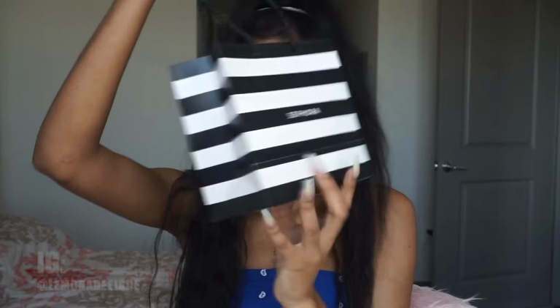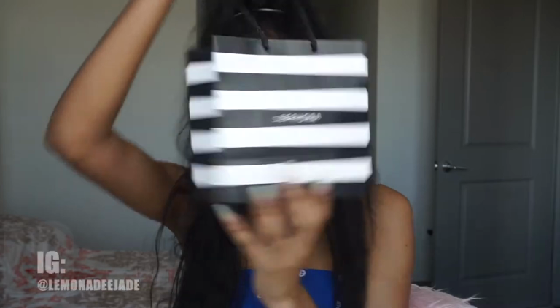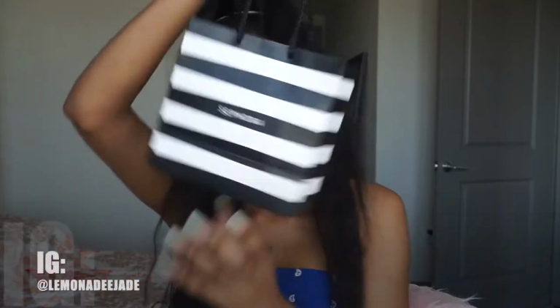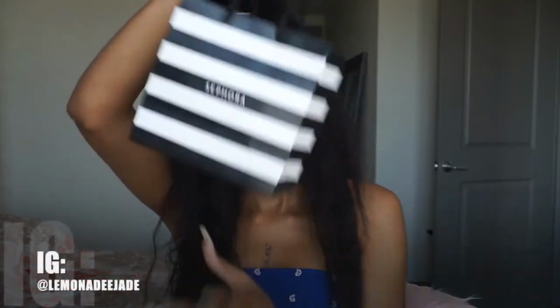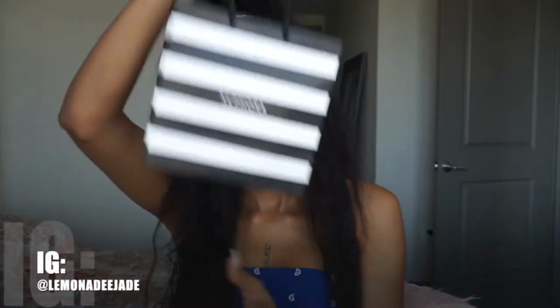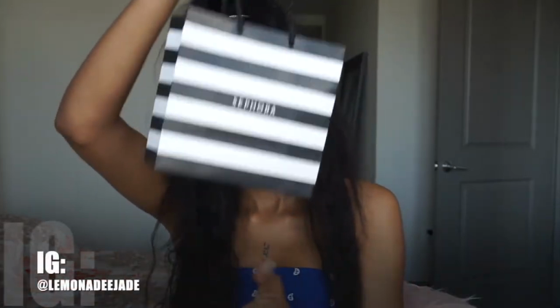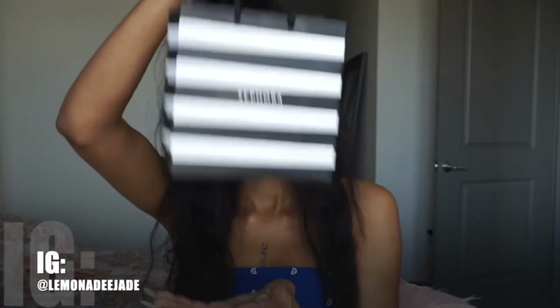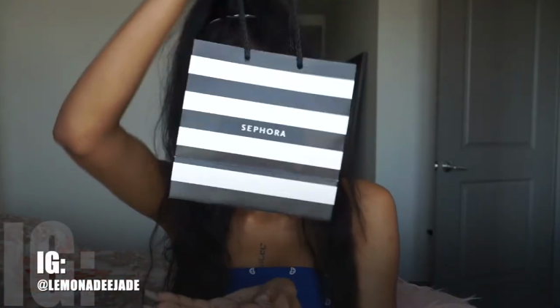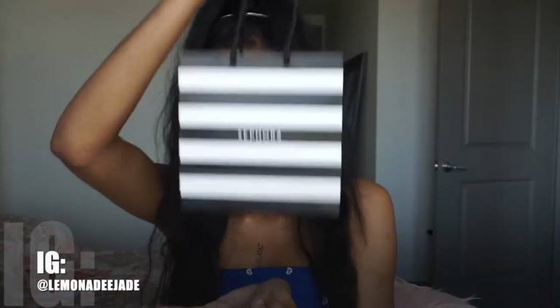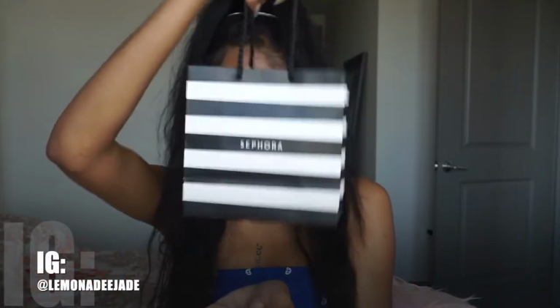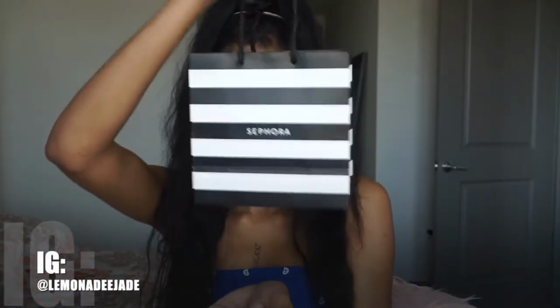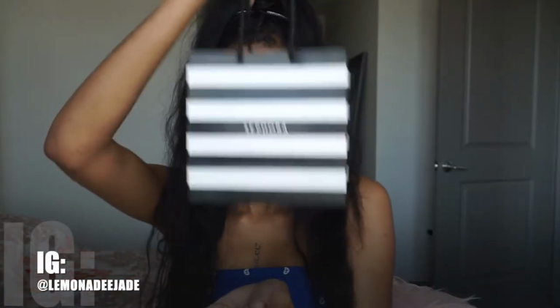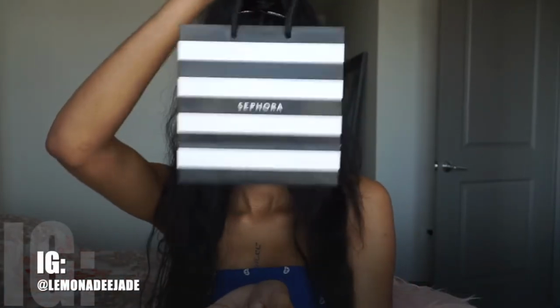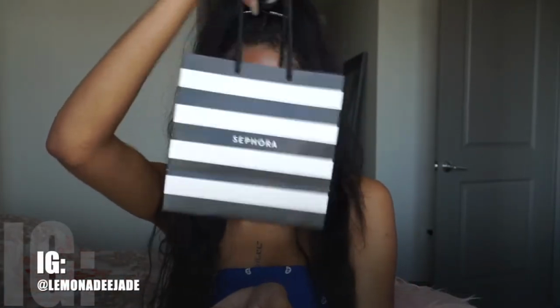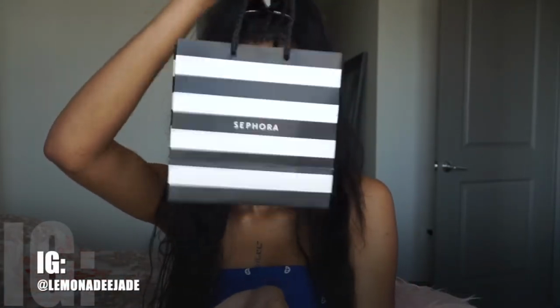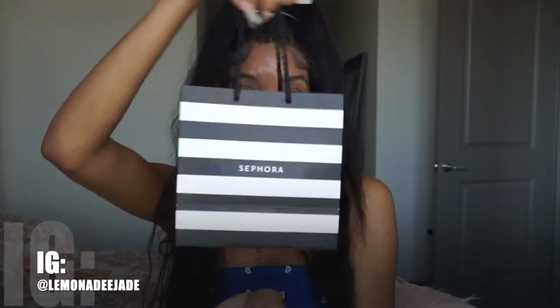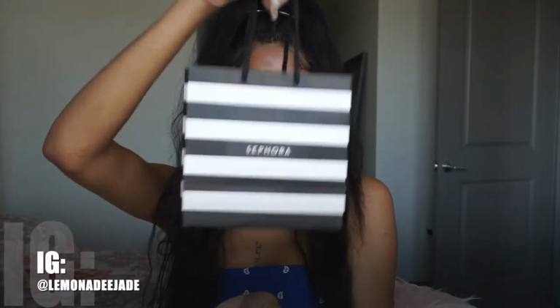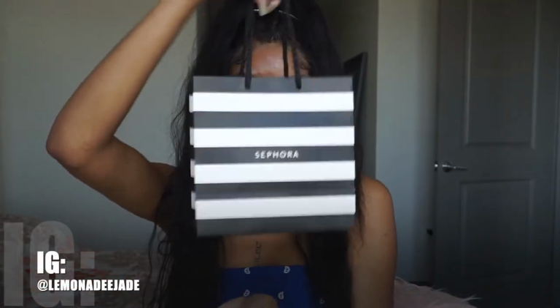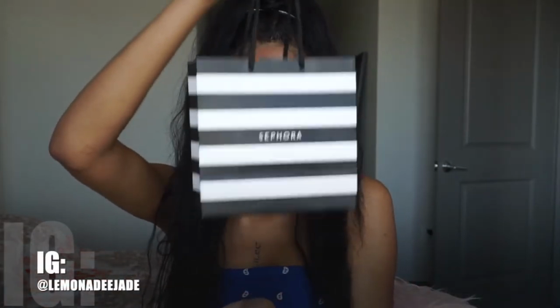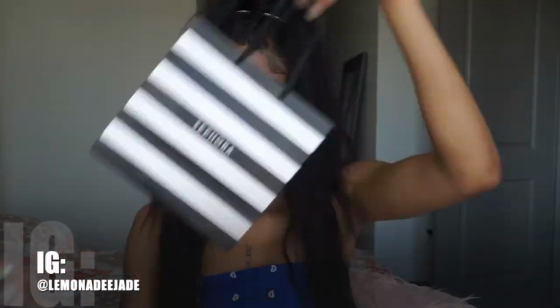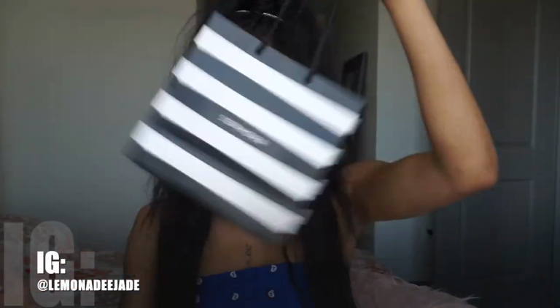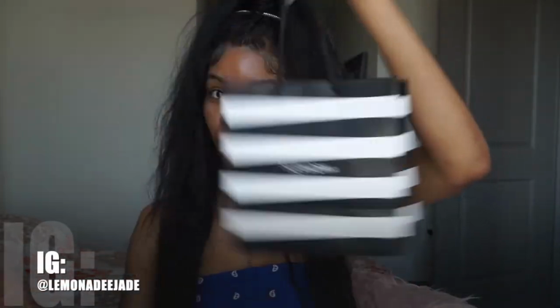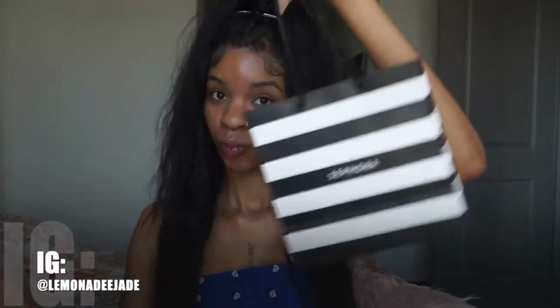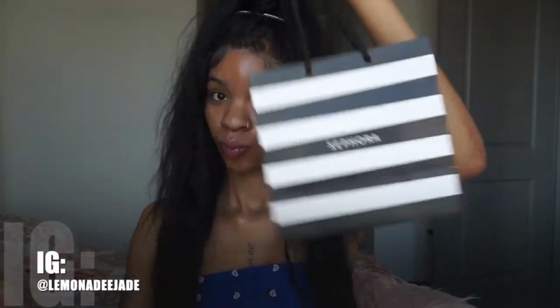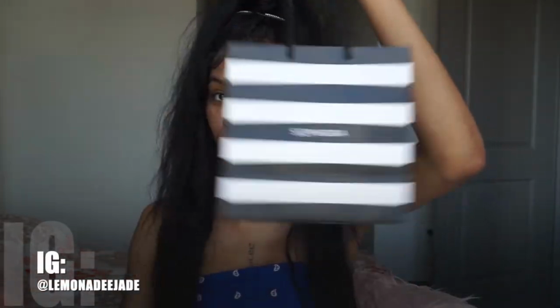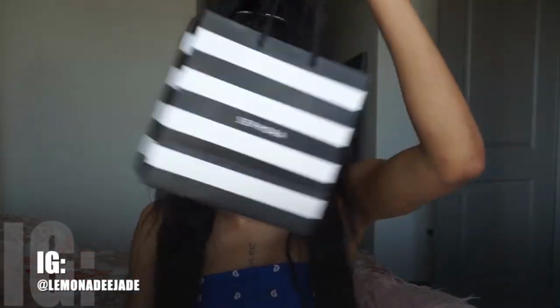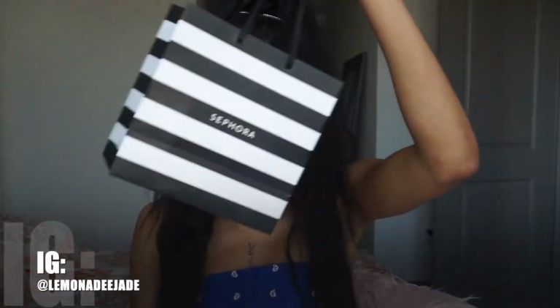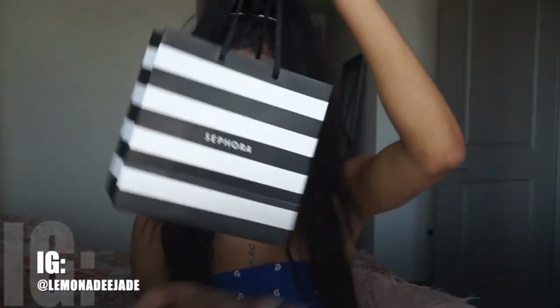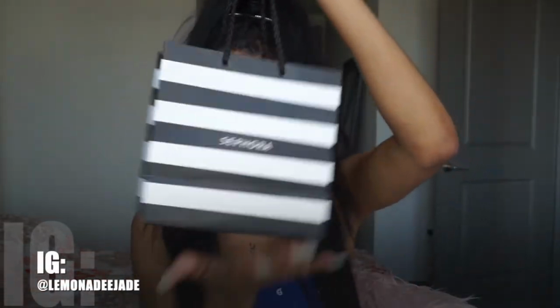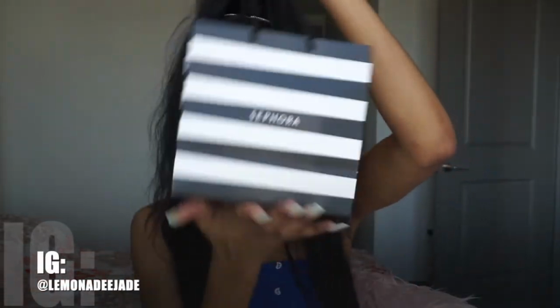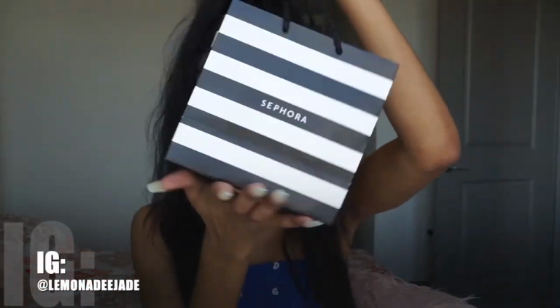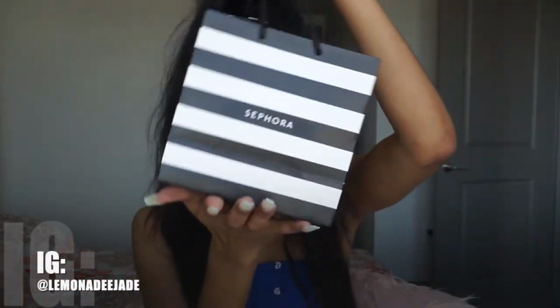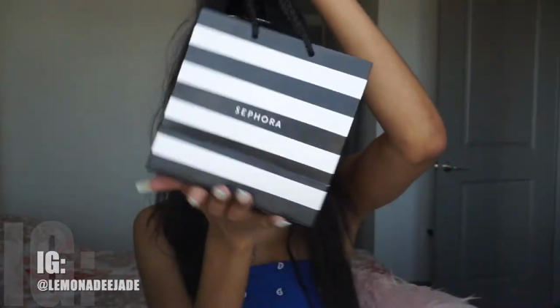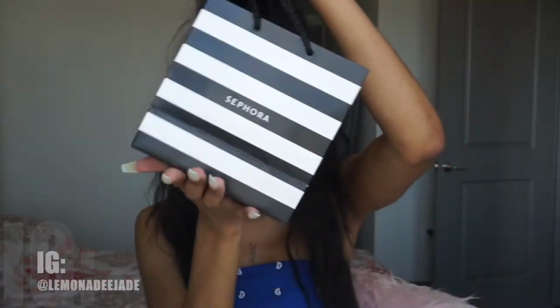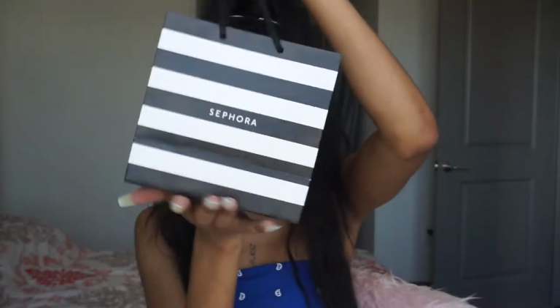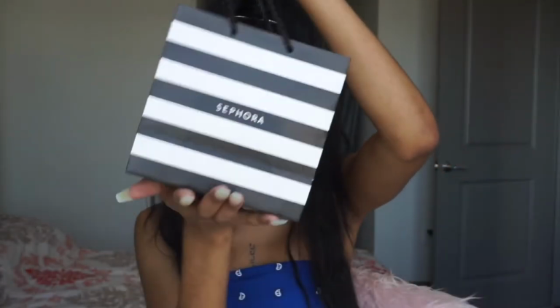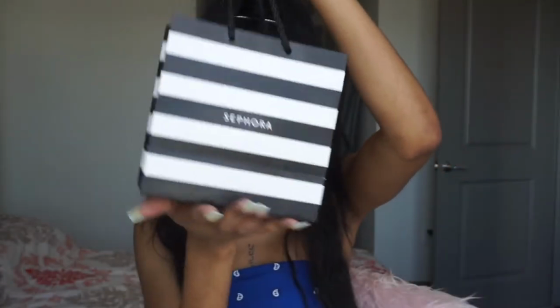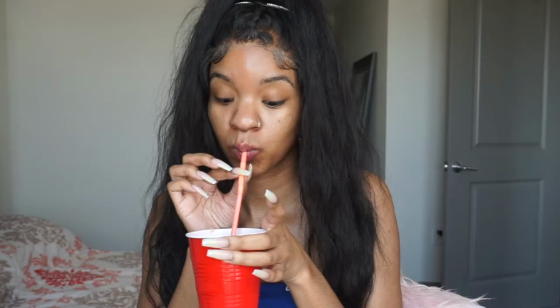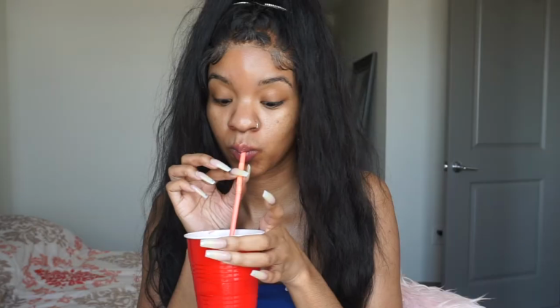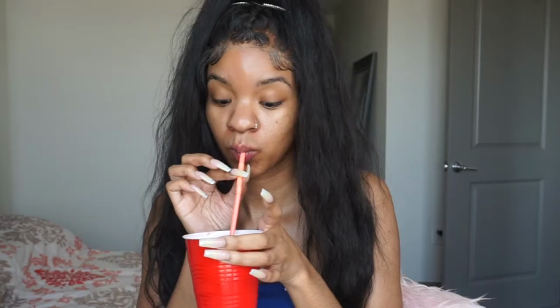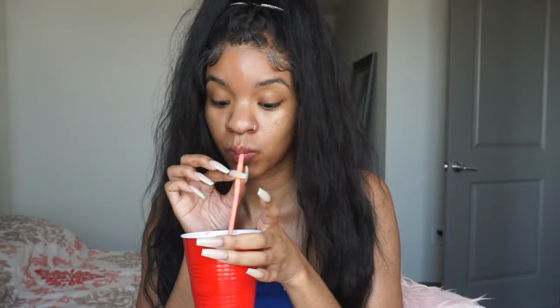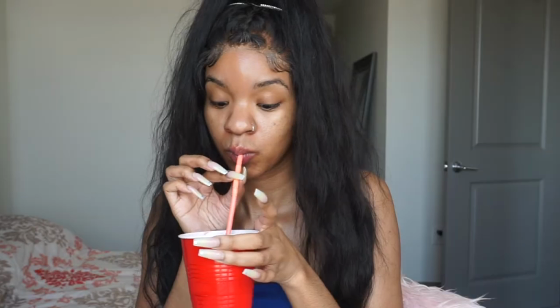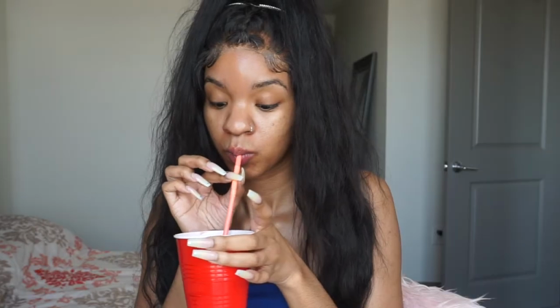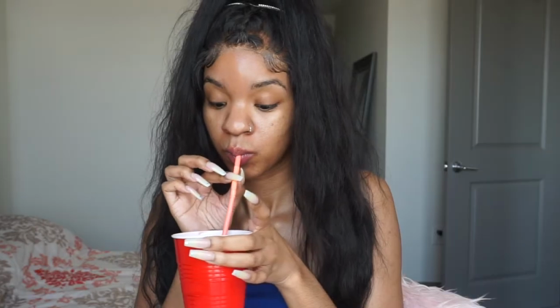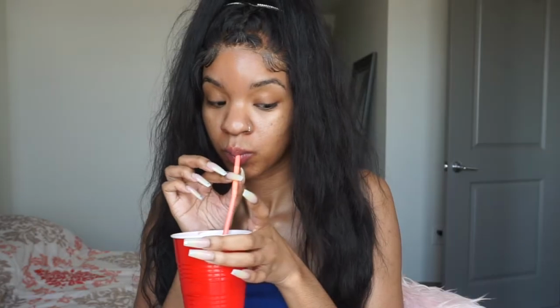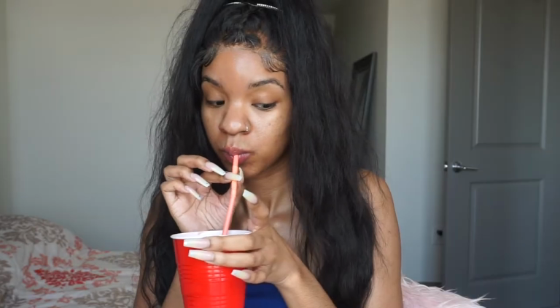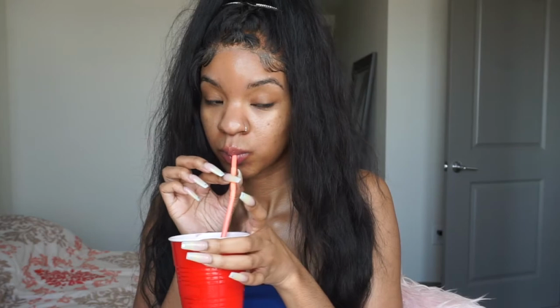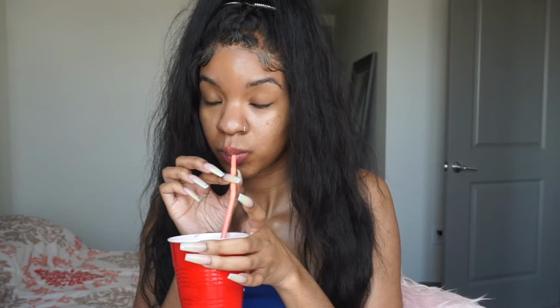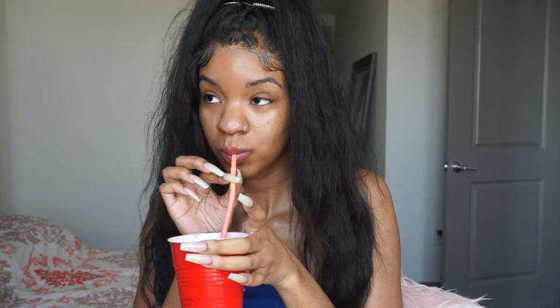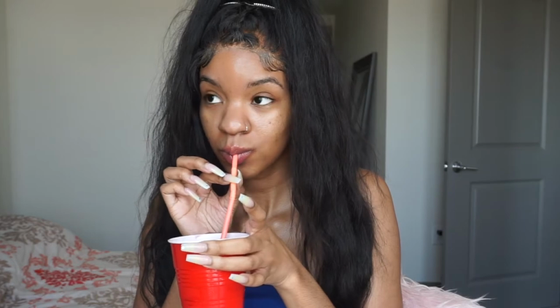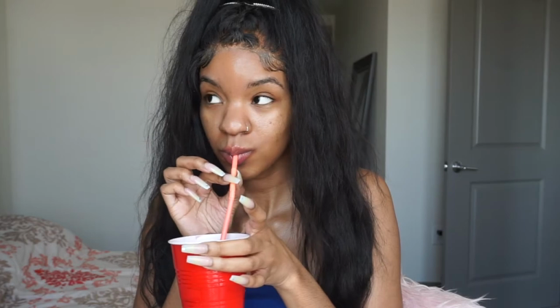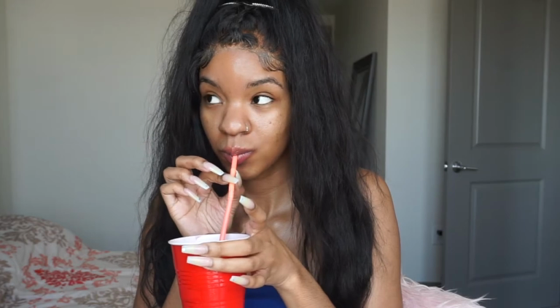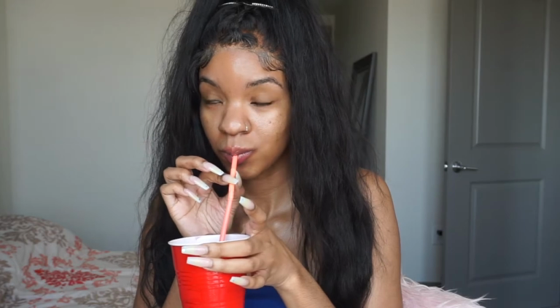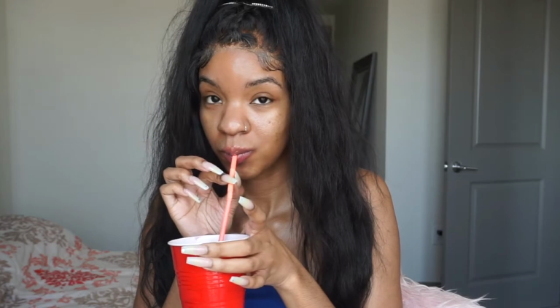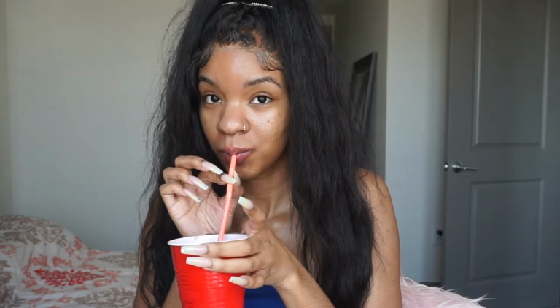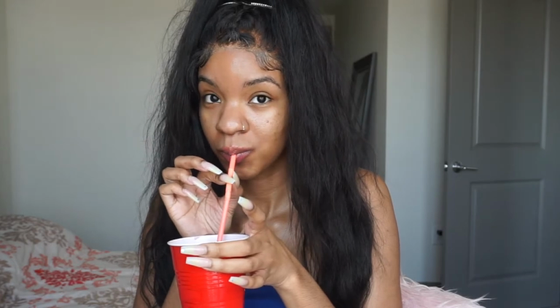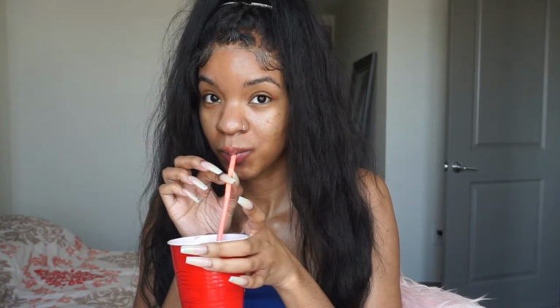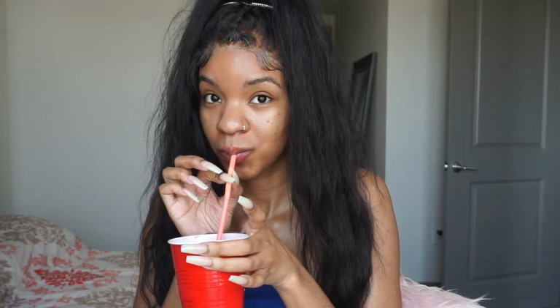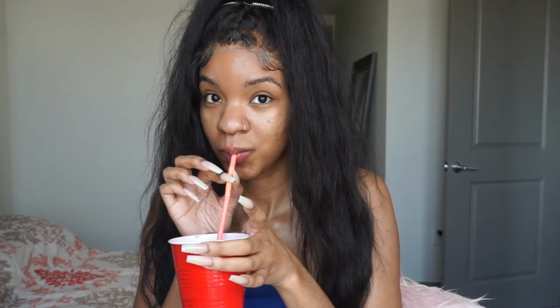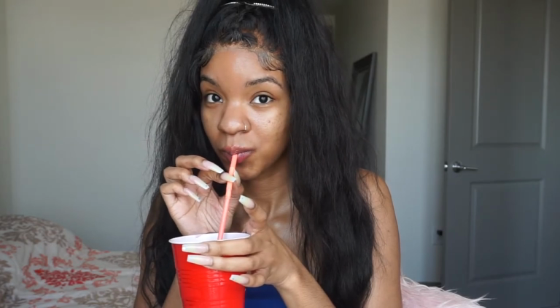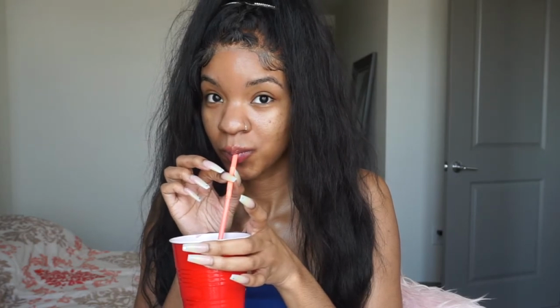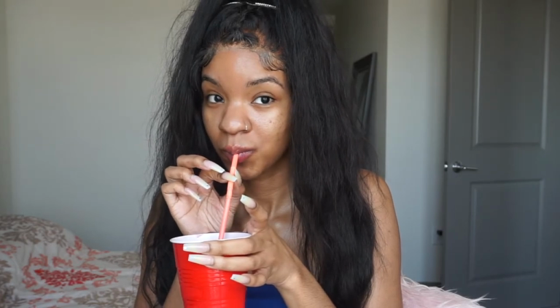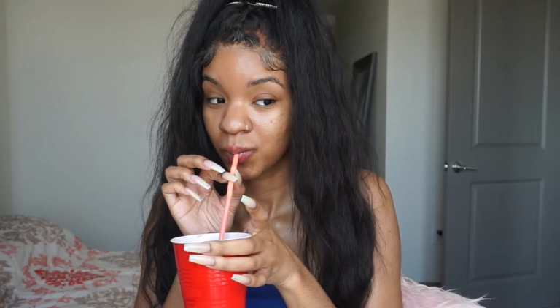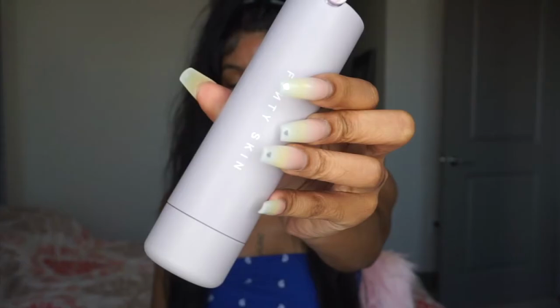Hi guys! Welcome back to my channel. Girl, I went to Sephora. I'm going to take a sip of my smoothie and we're going to get into this makeup tutorial.